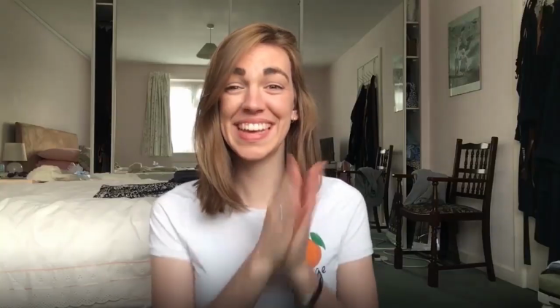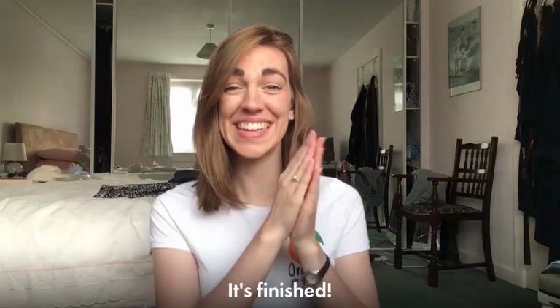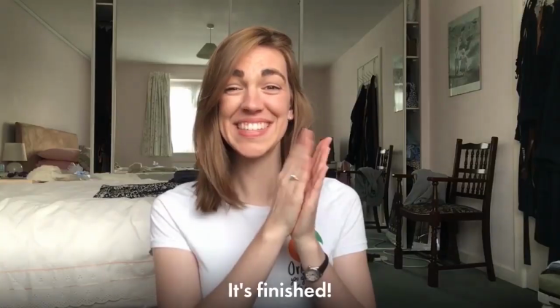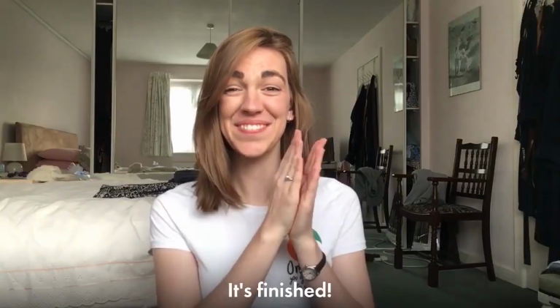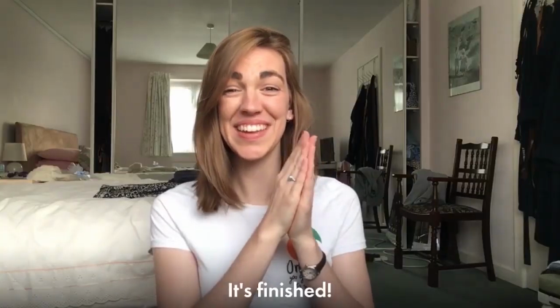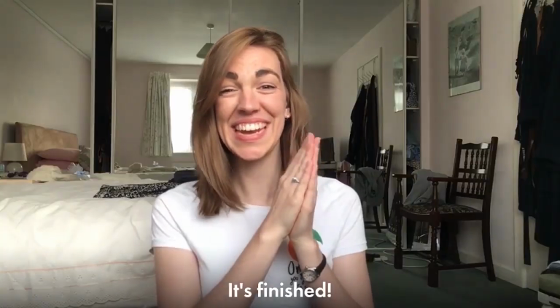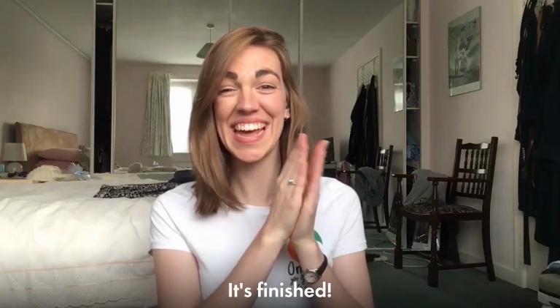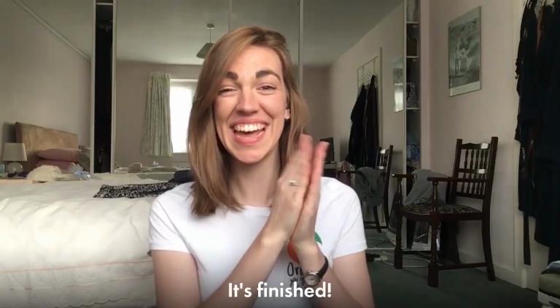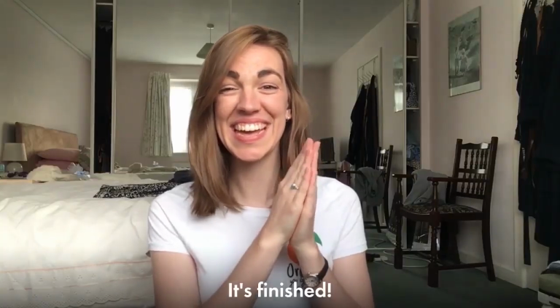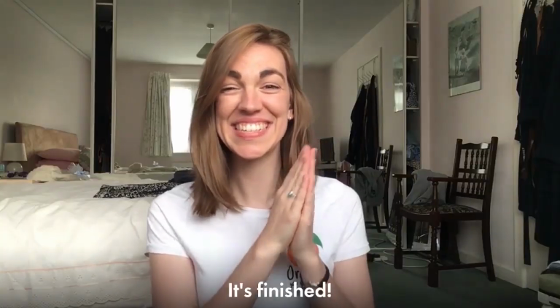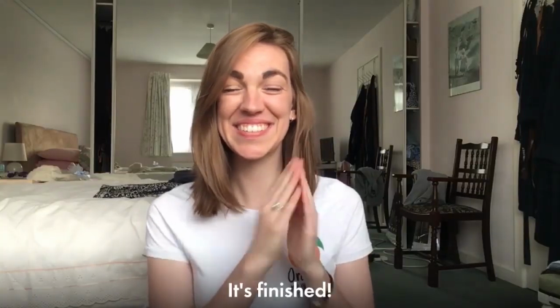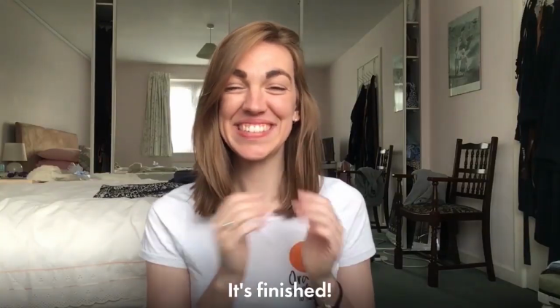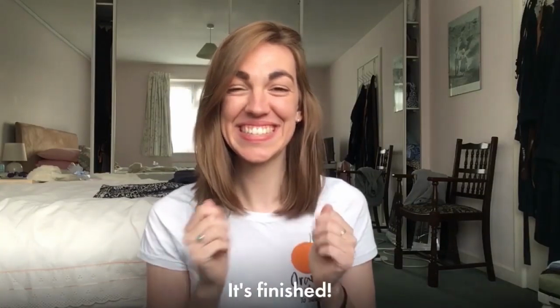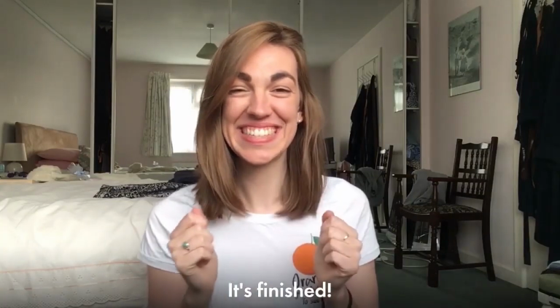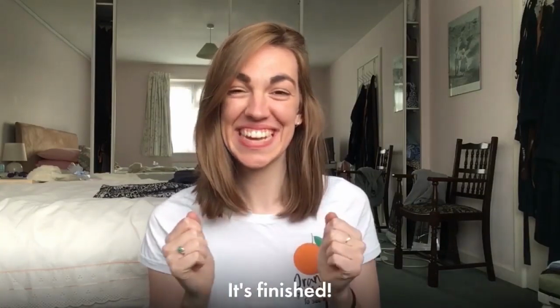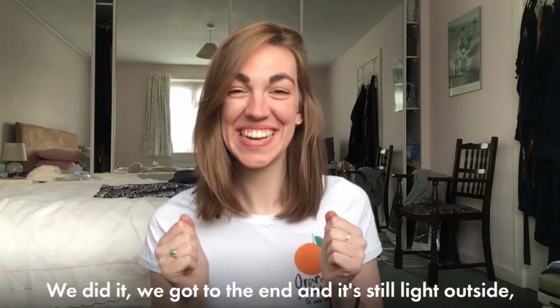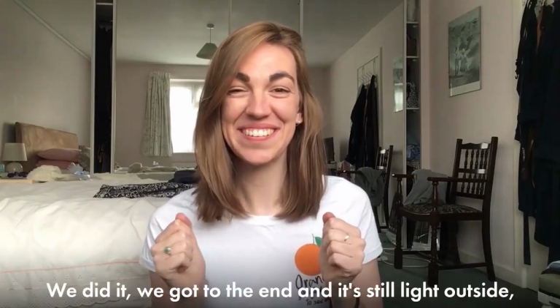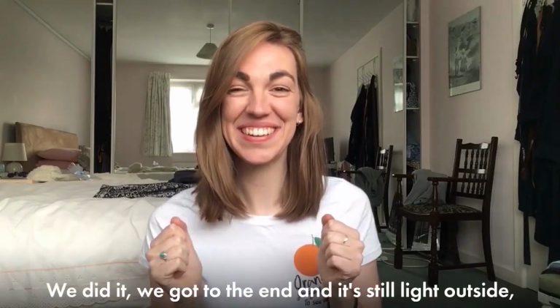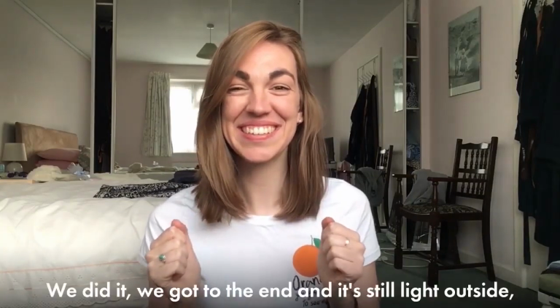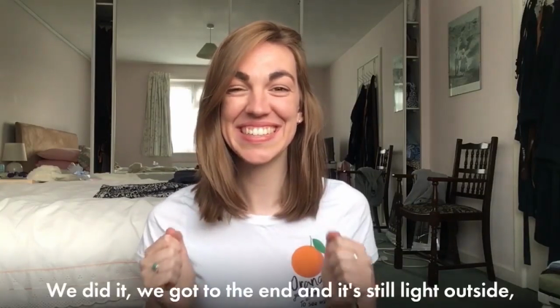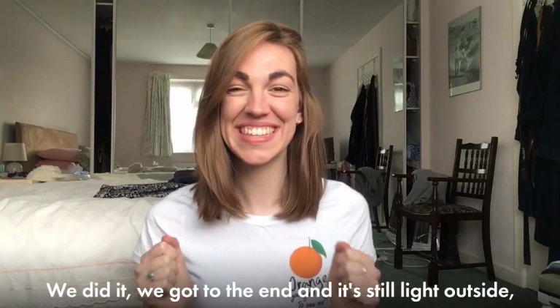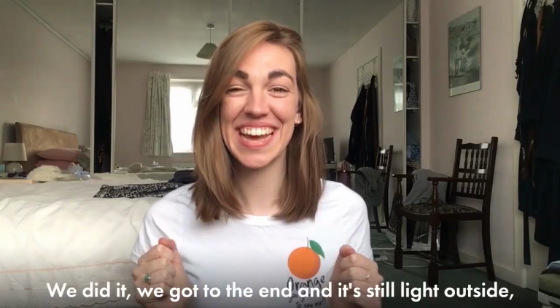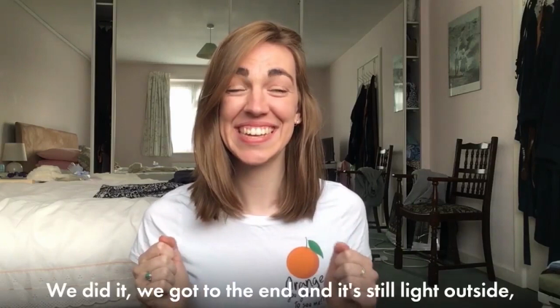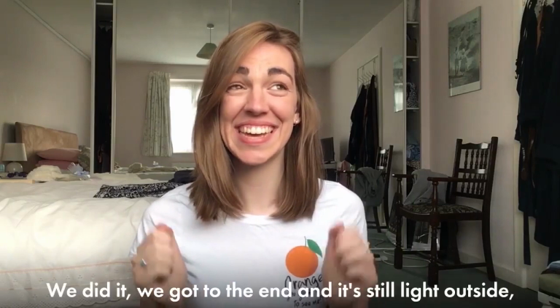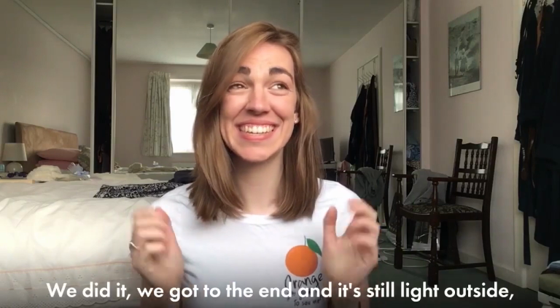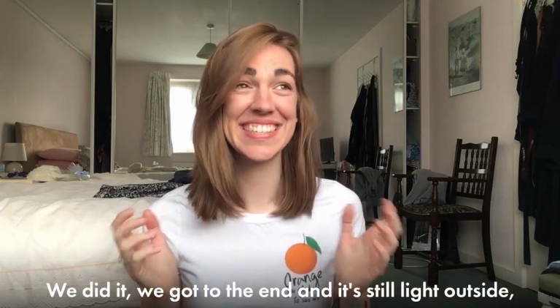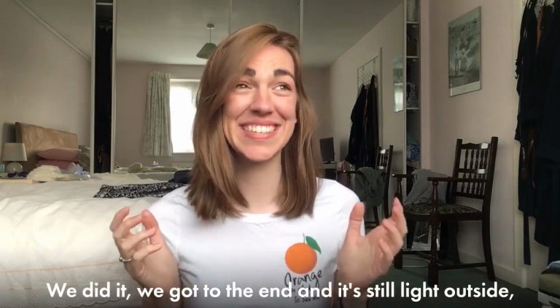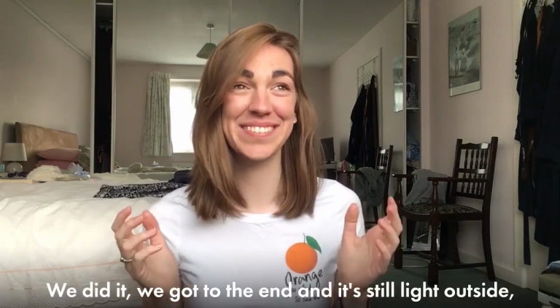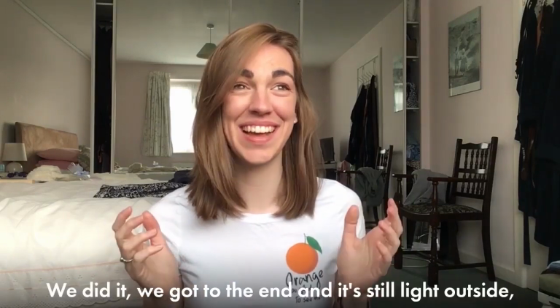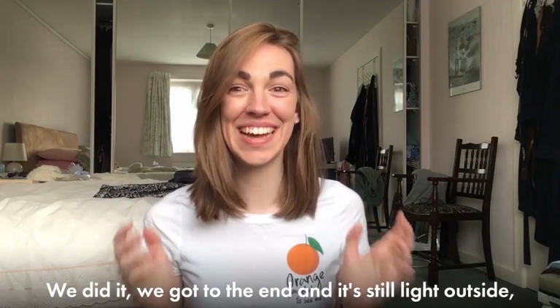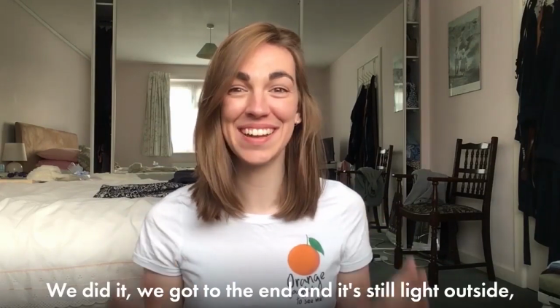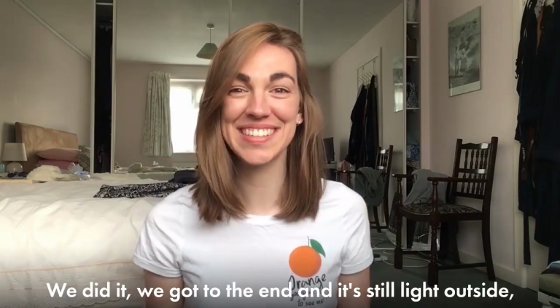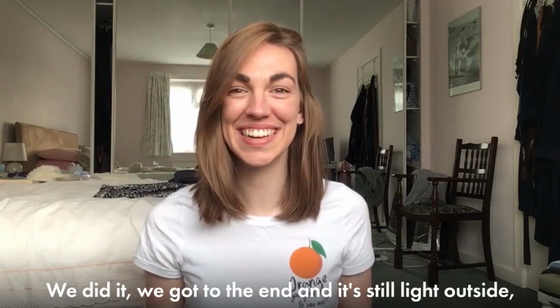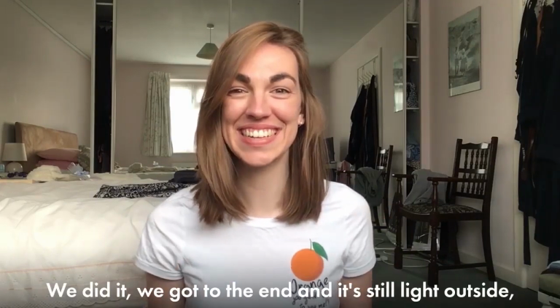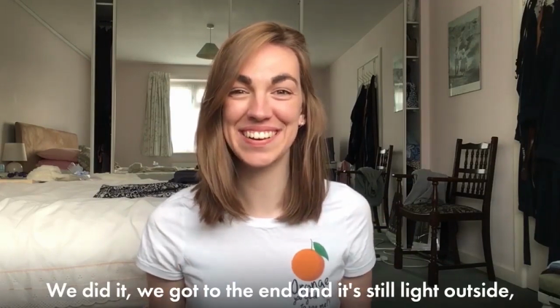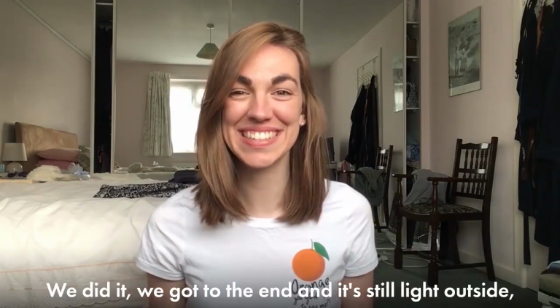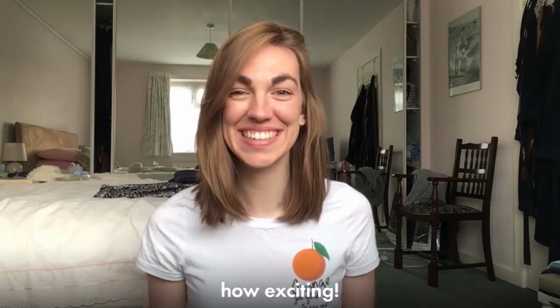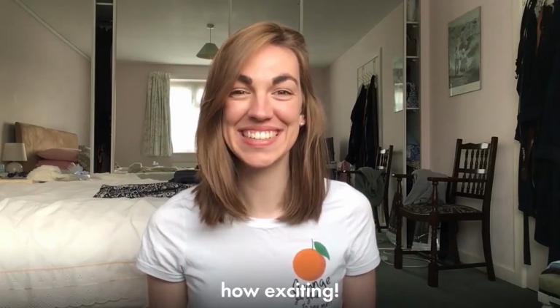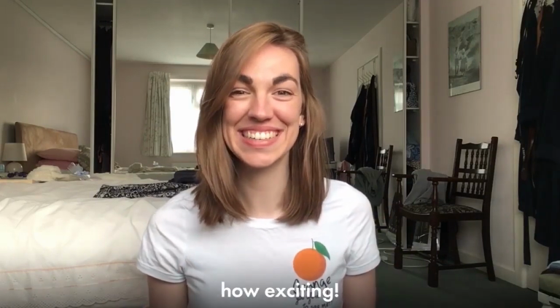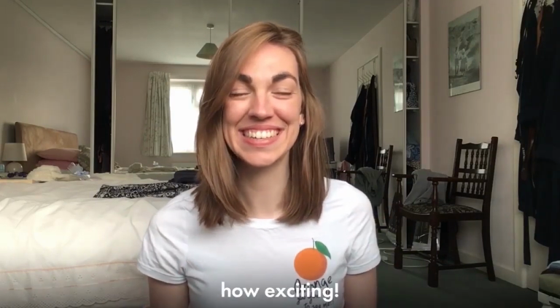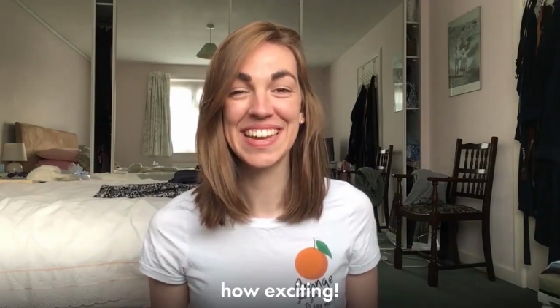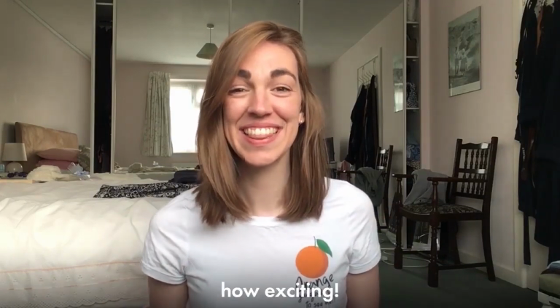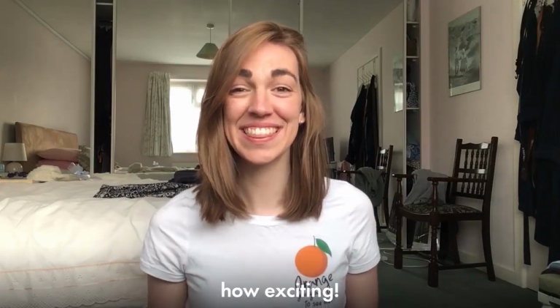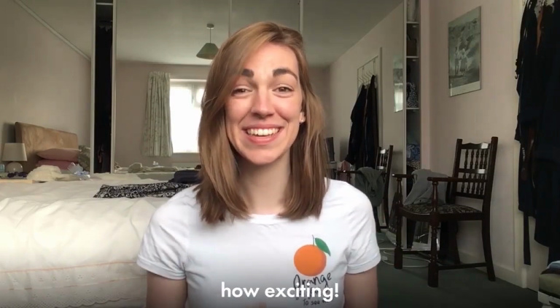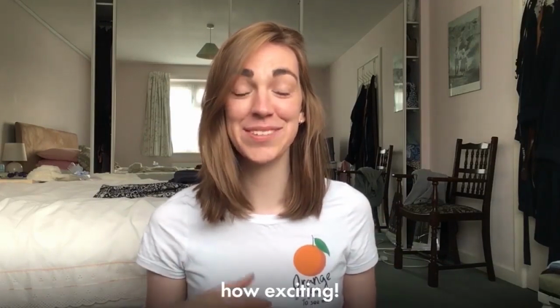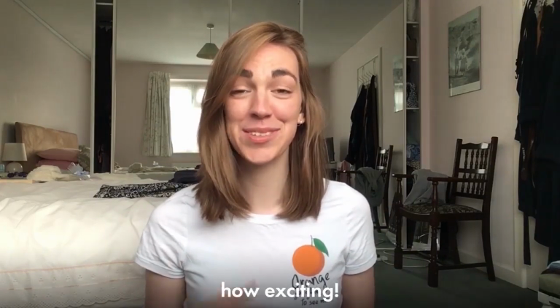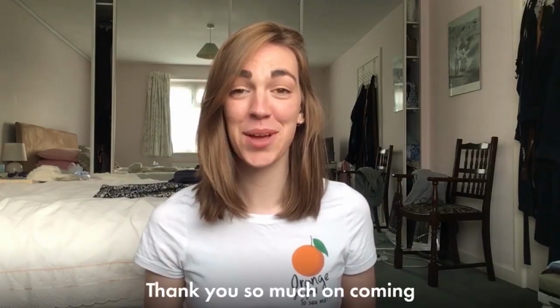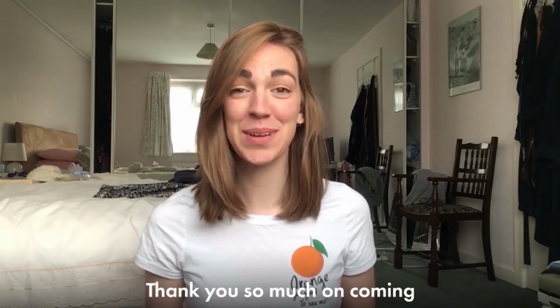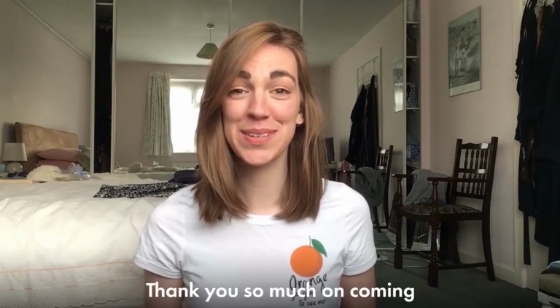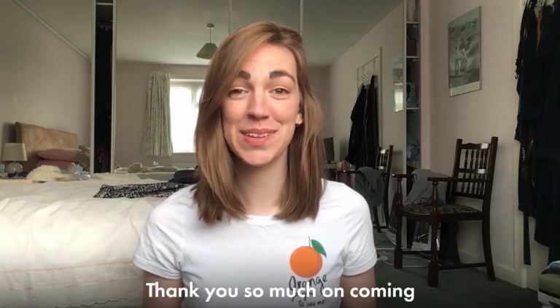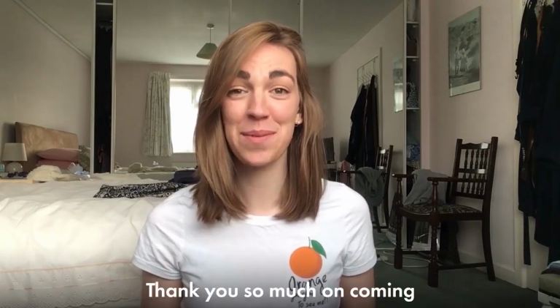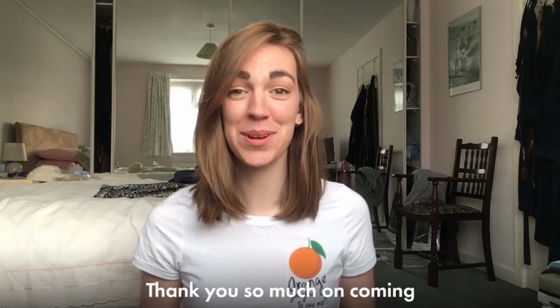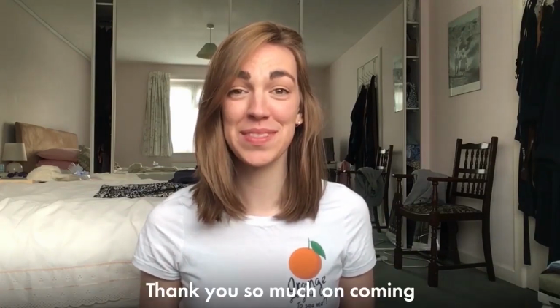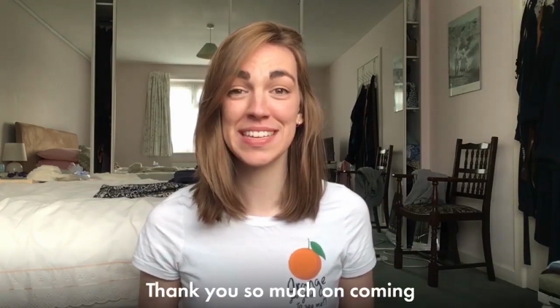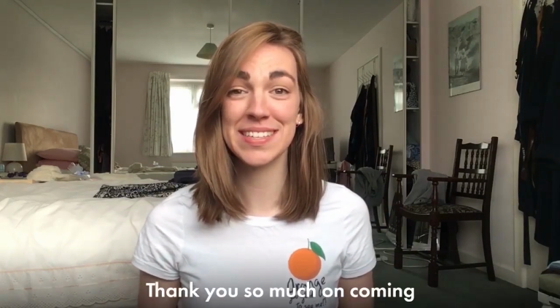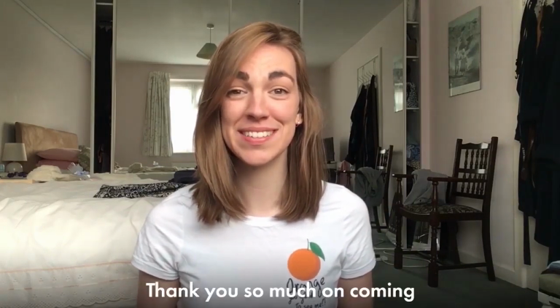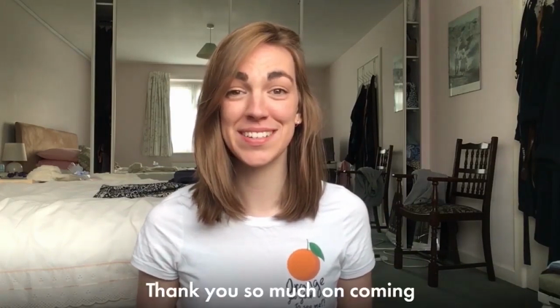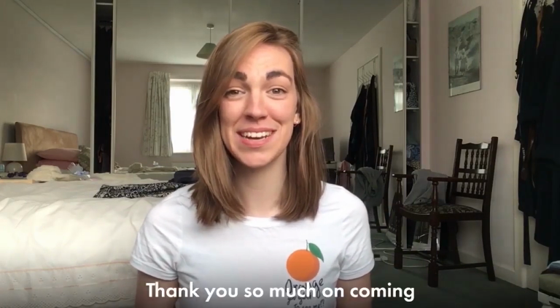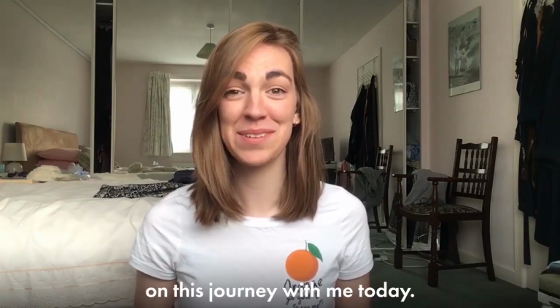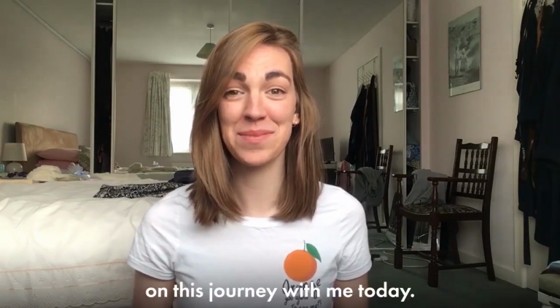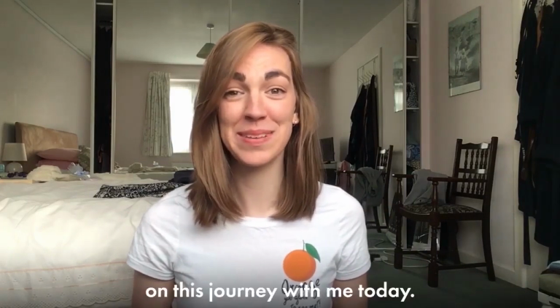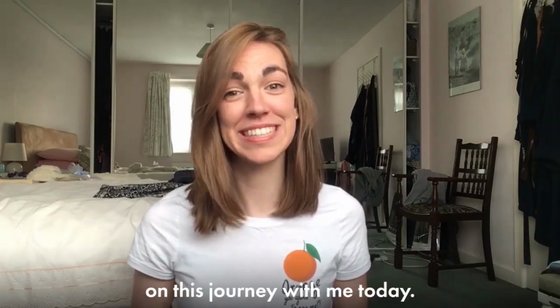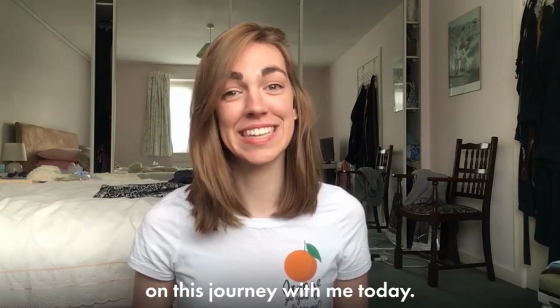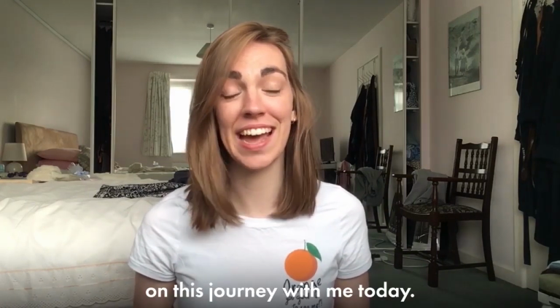It's finished! We did it, we got to the end and it's still light outside — how exciting! Thank you so much for coming on this journey with me today.